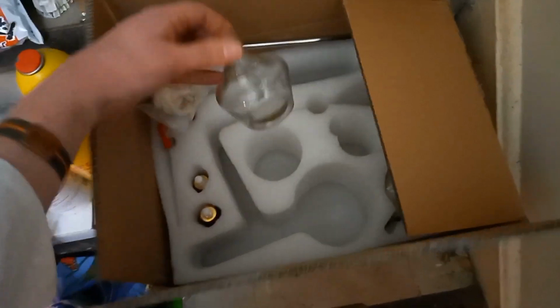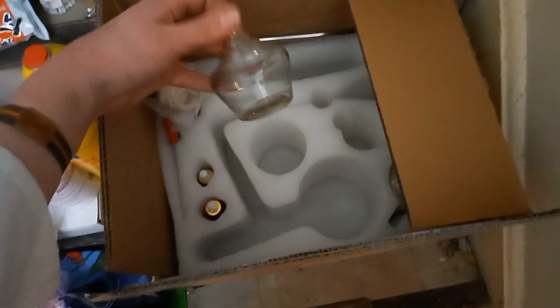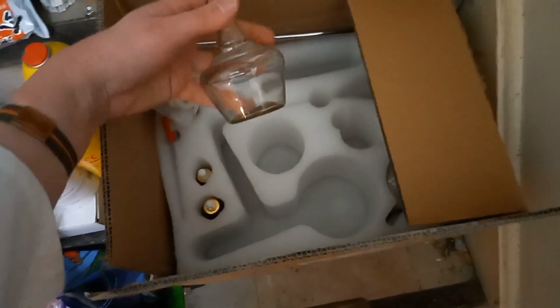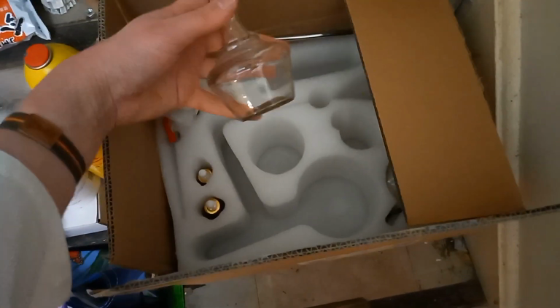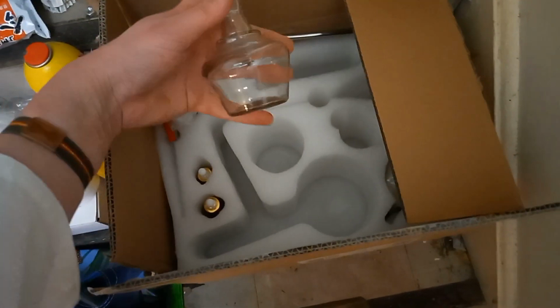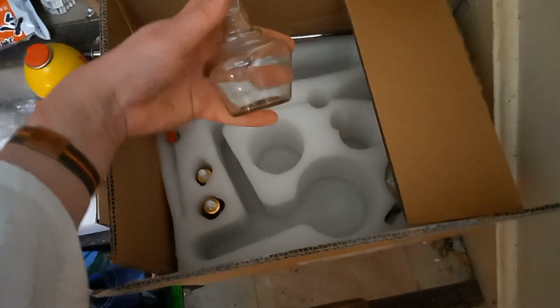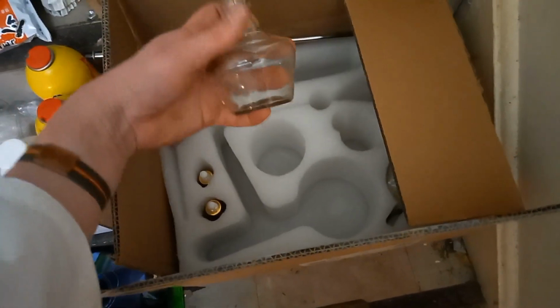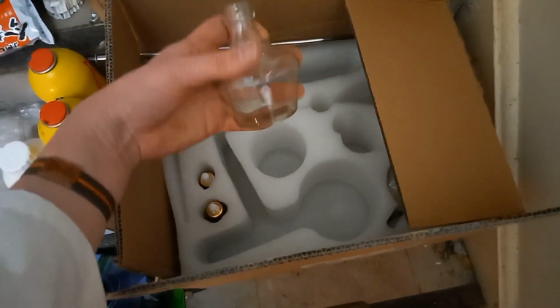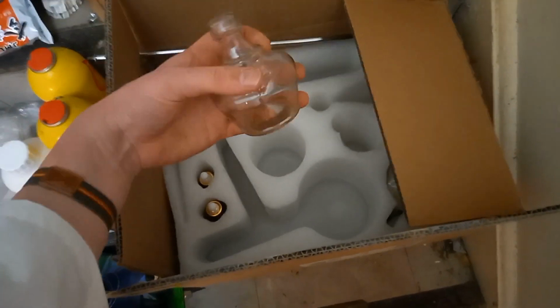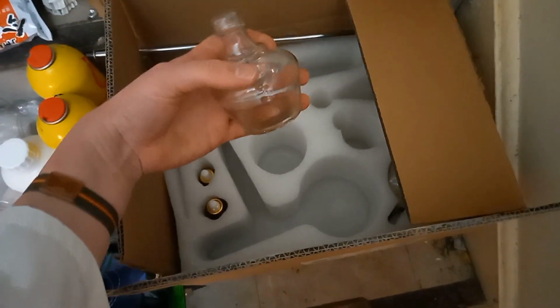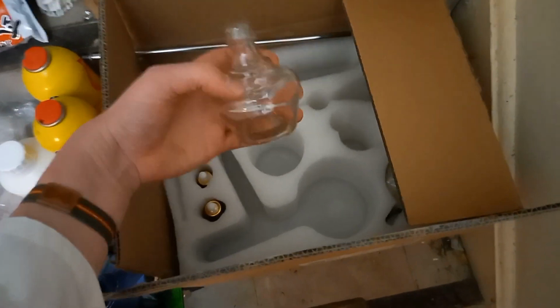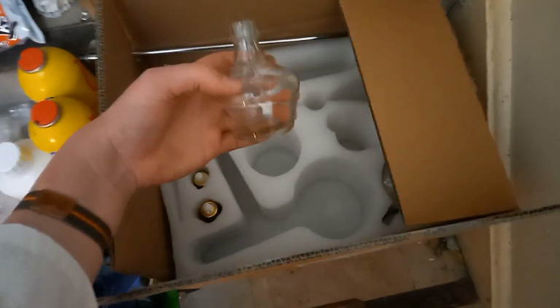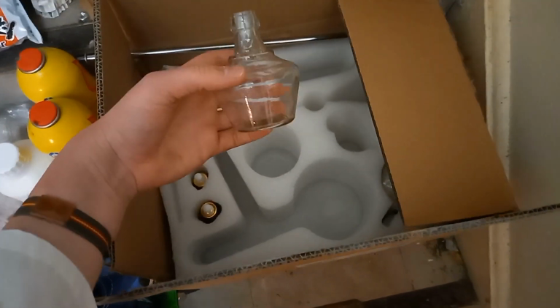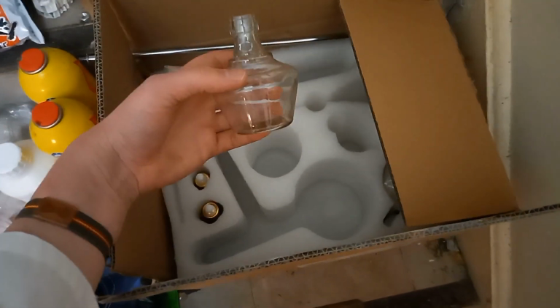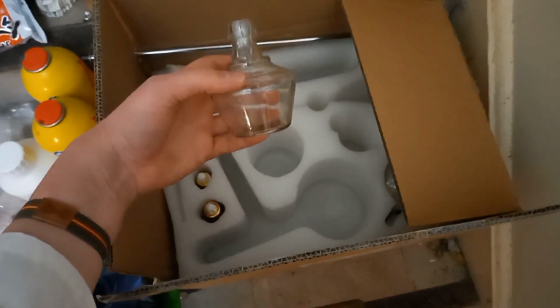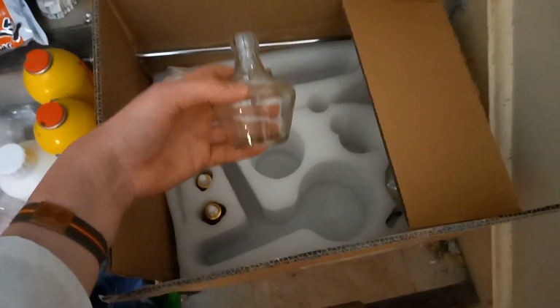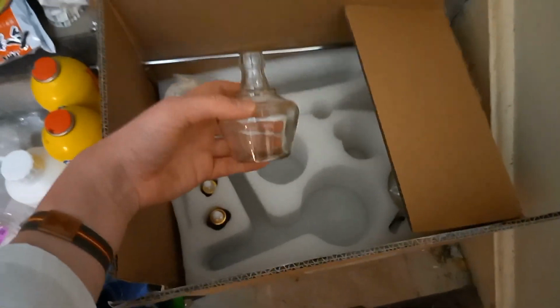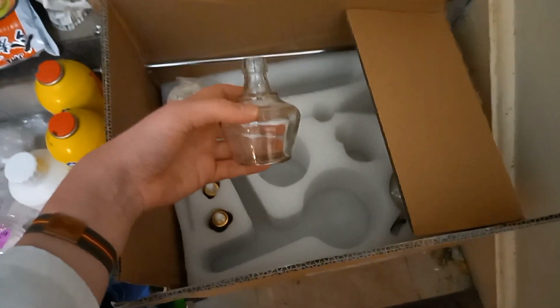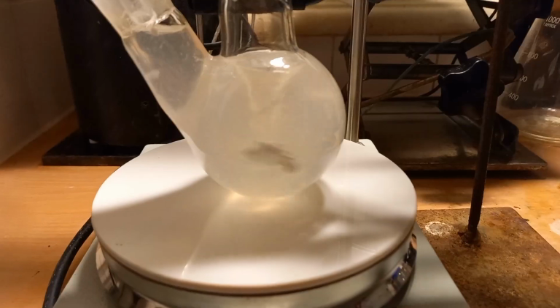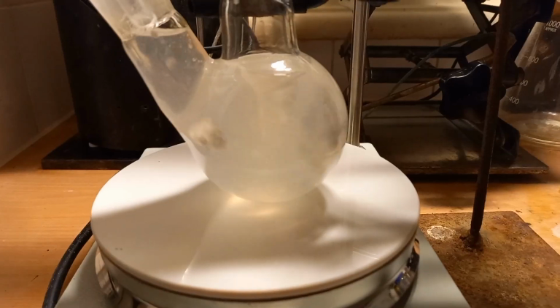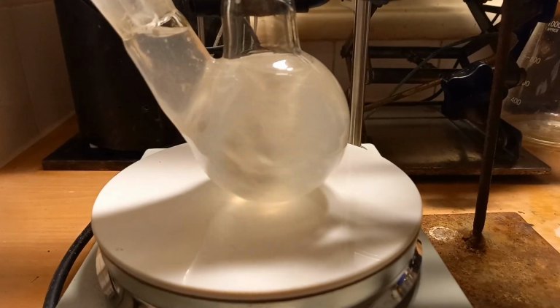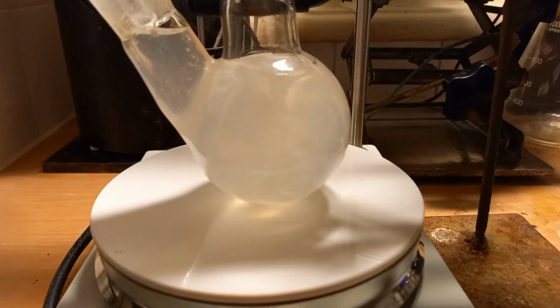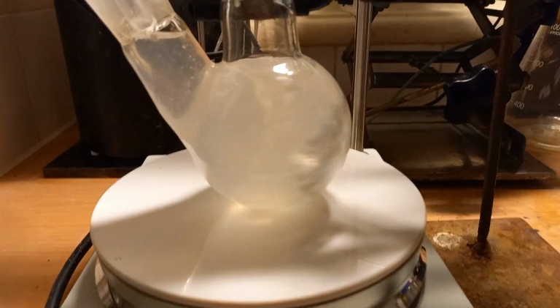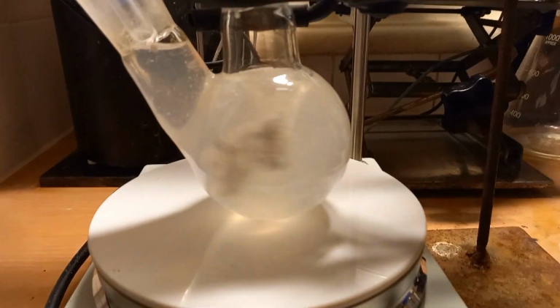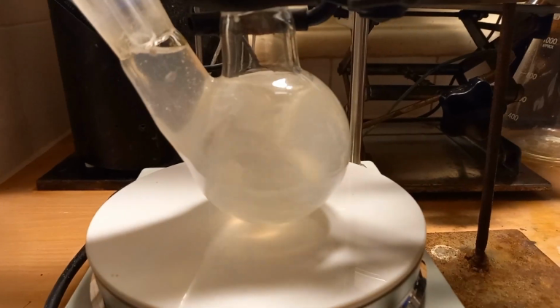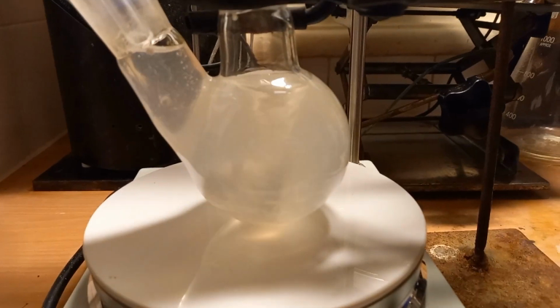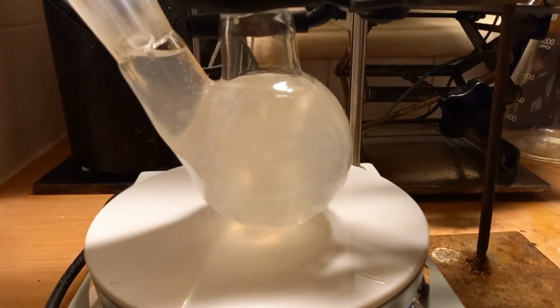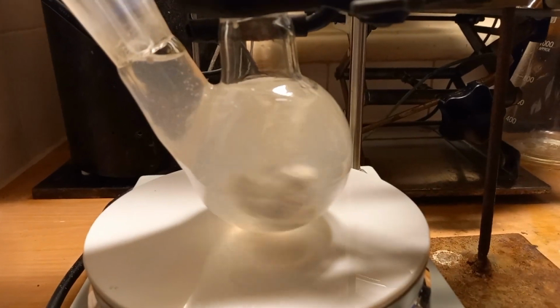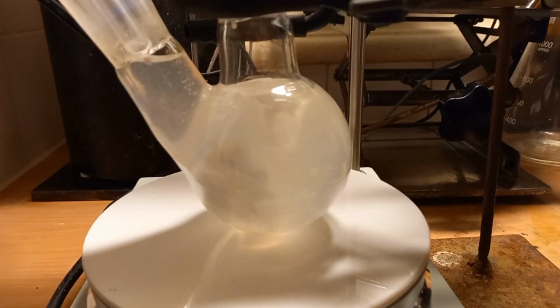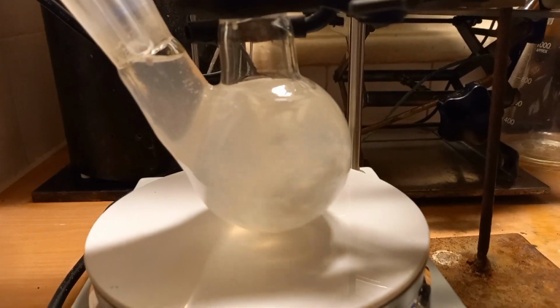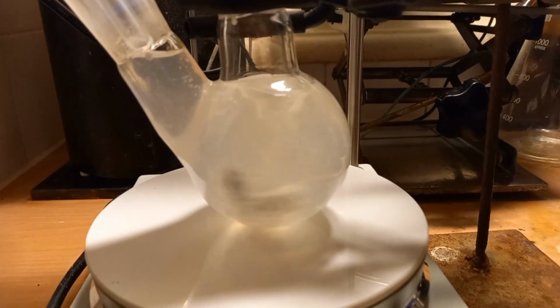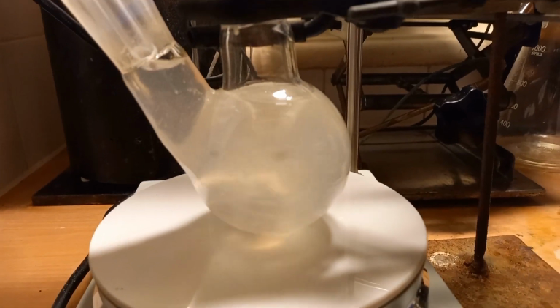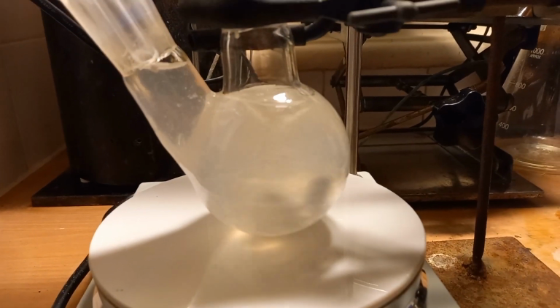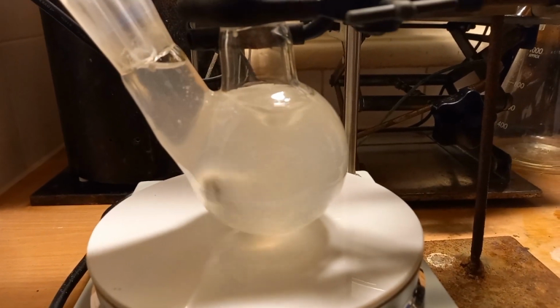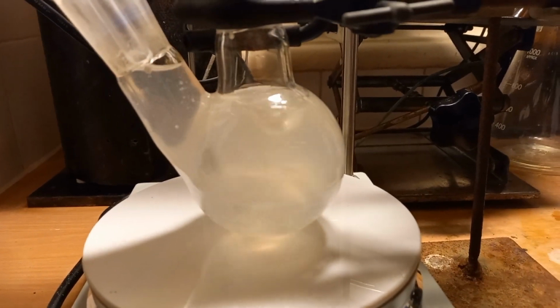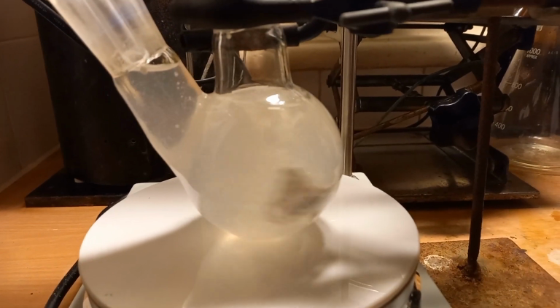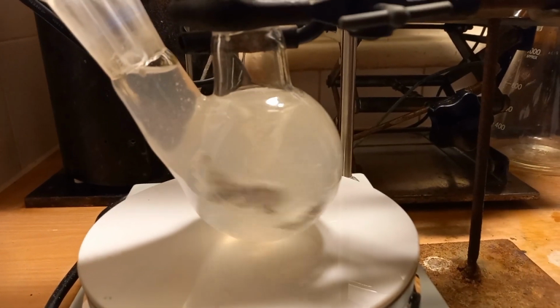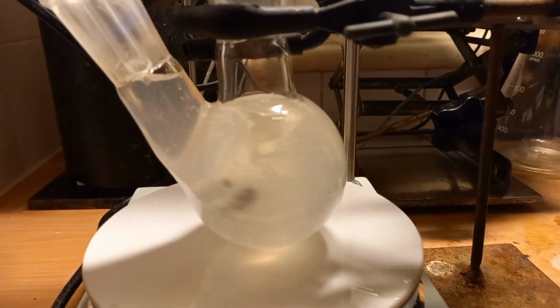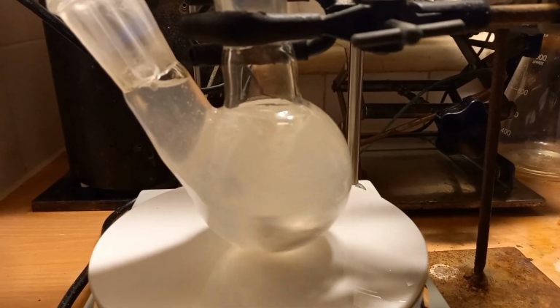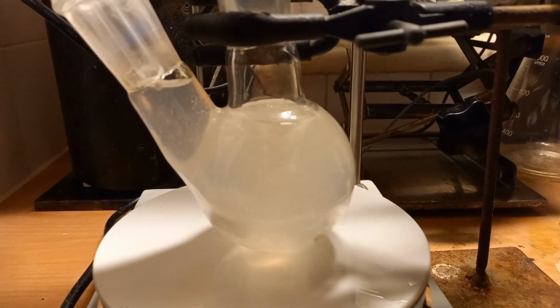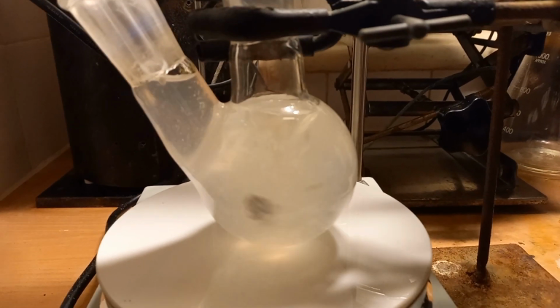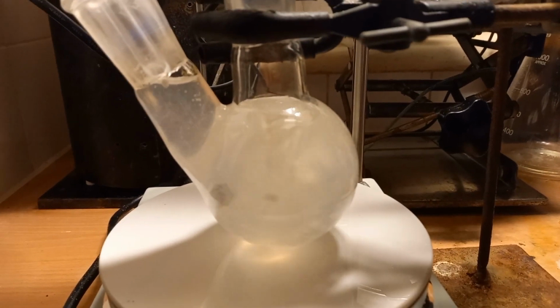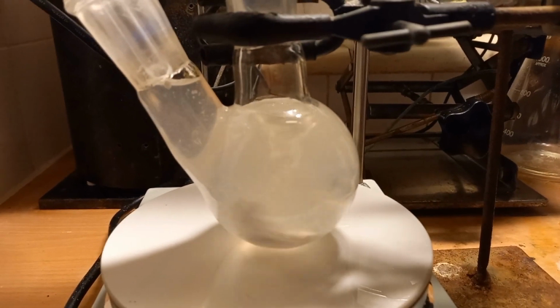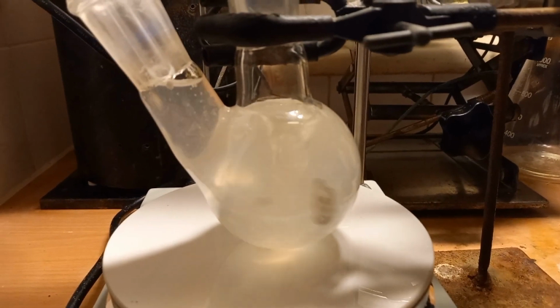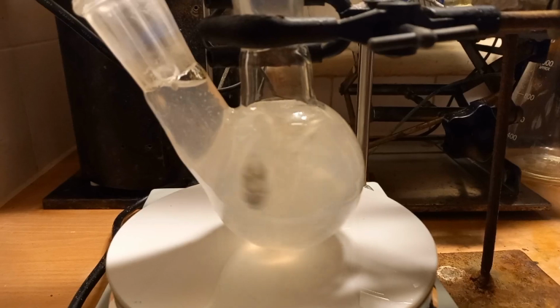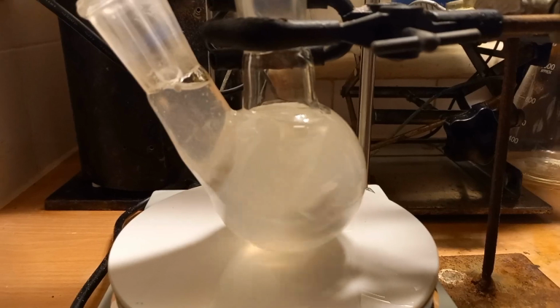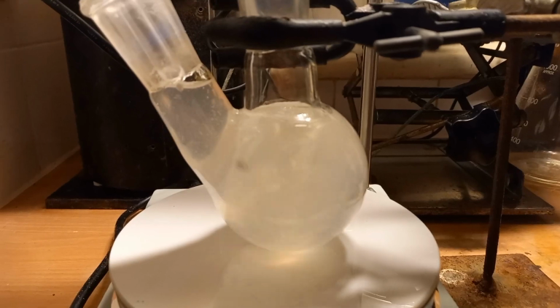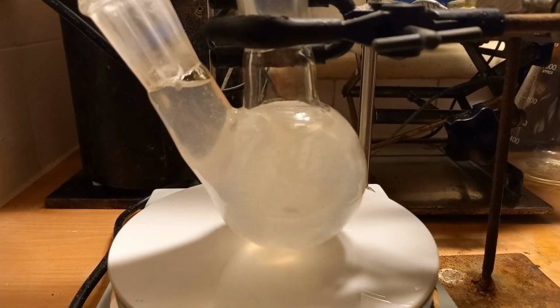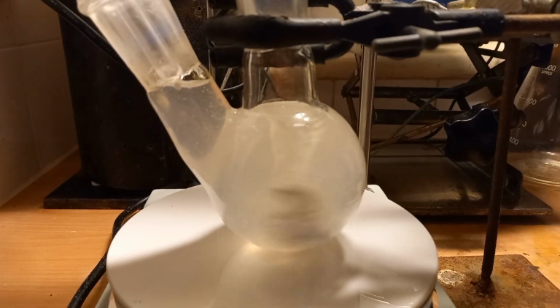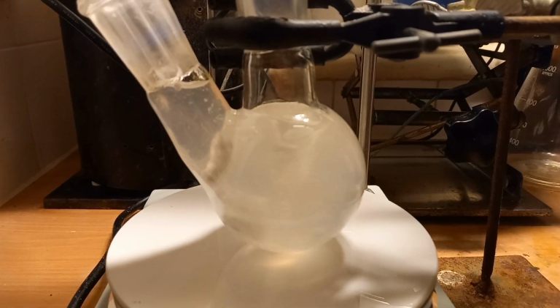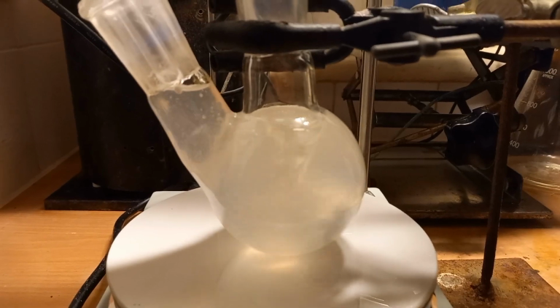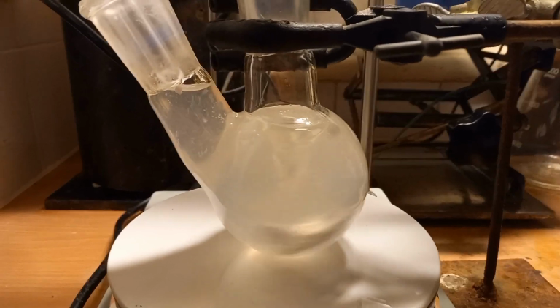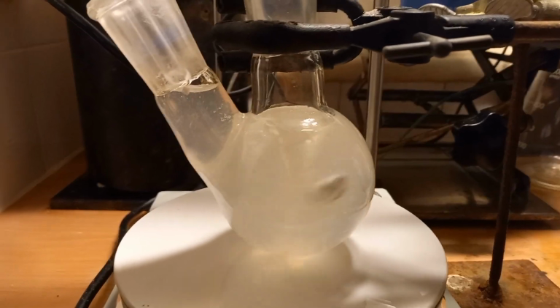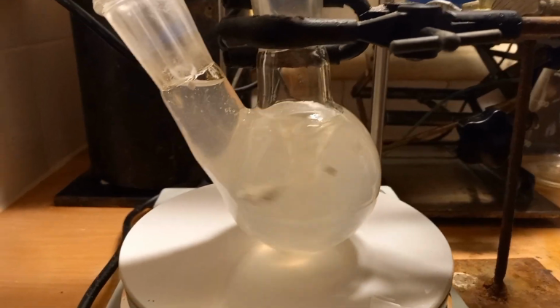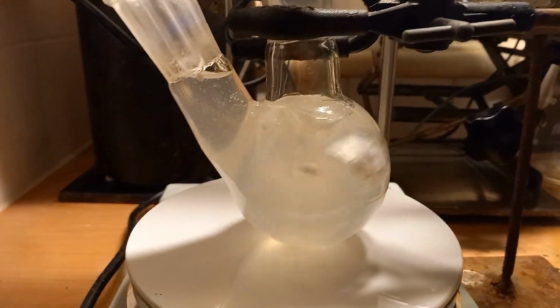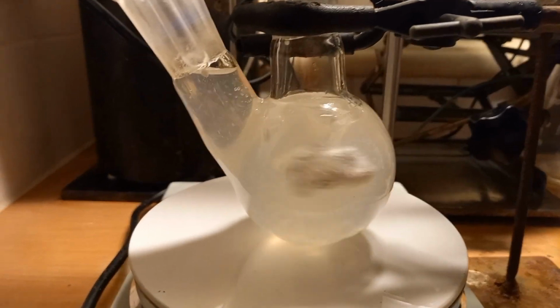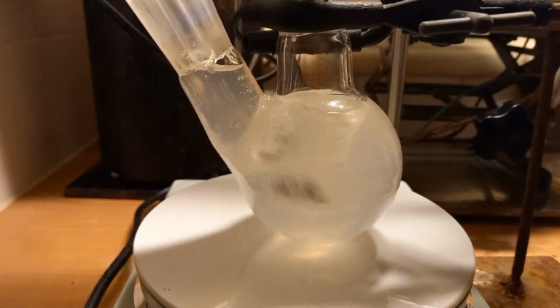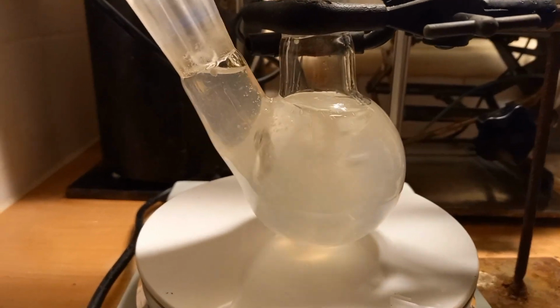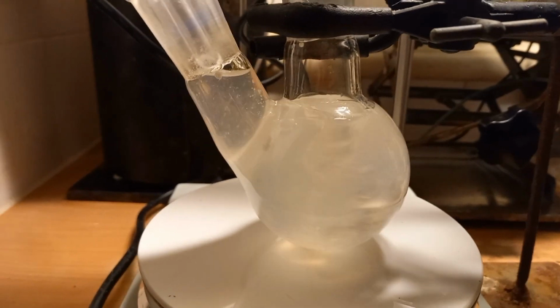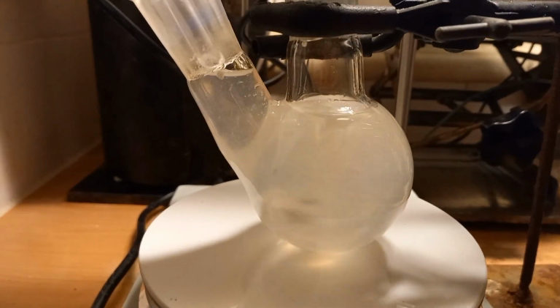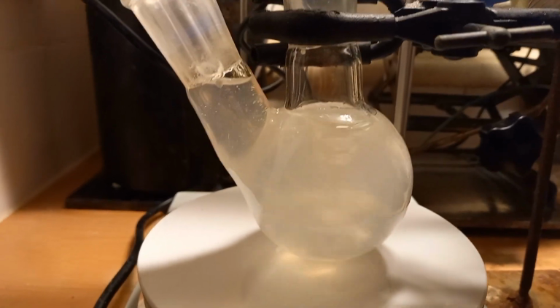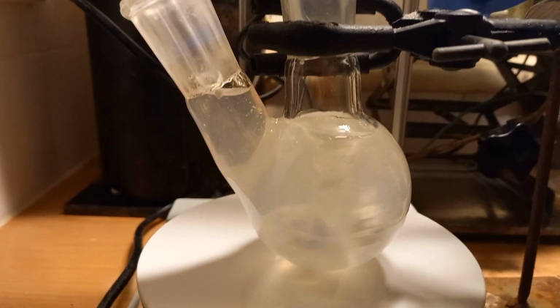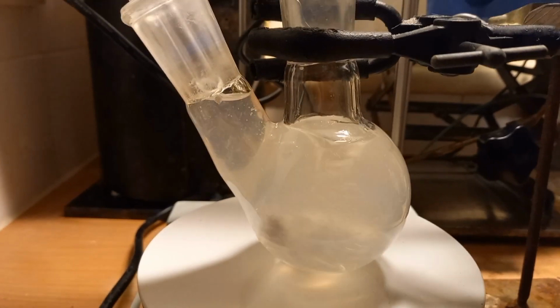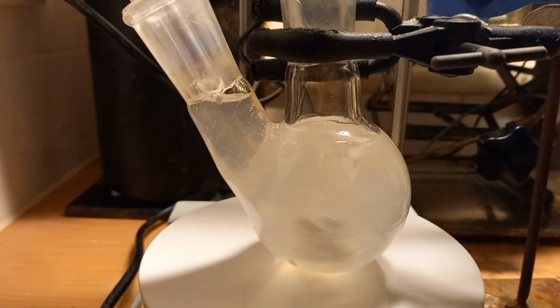There's the alcohol lamp and we're still going and I'm running out of space.